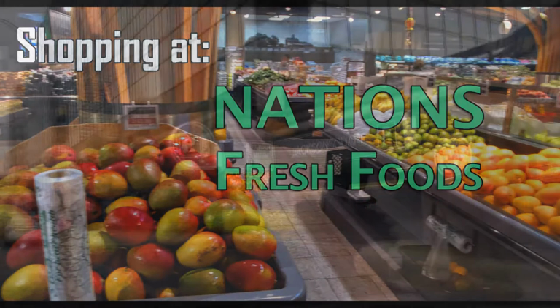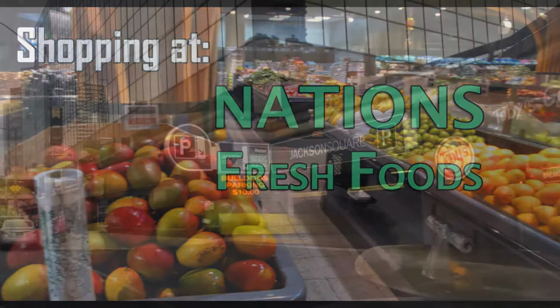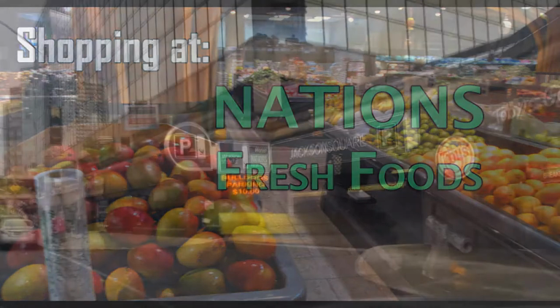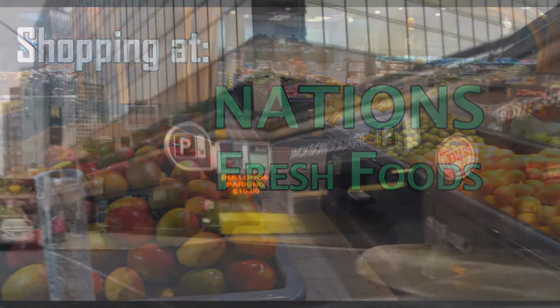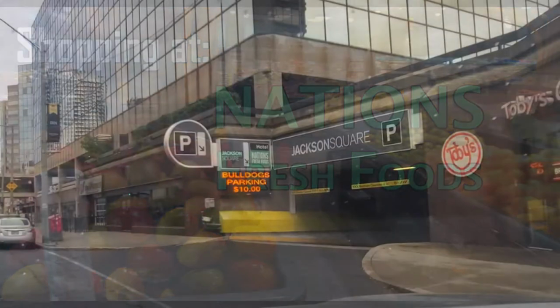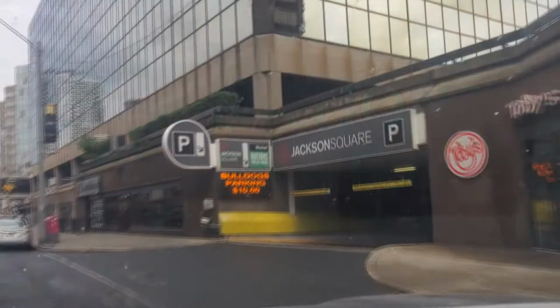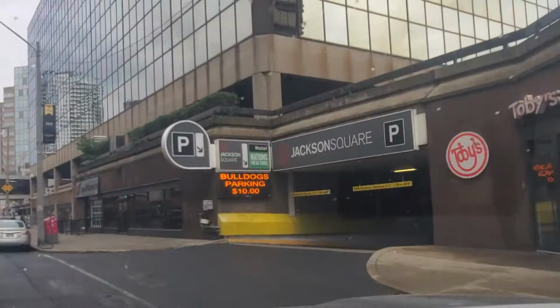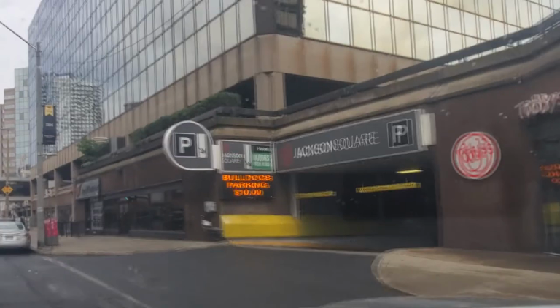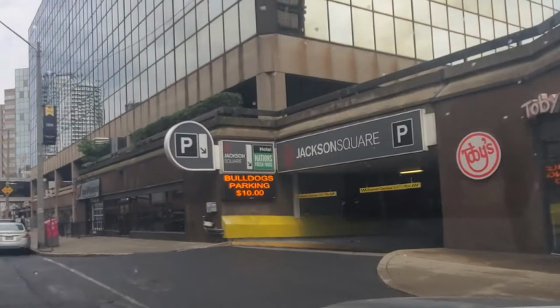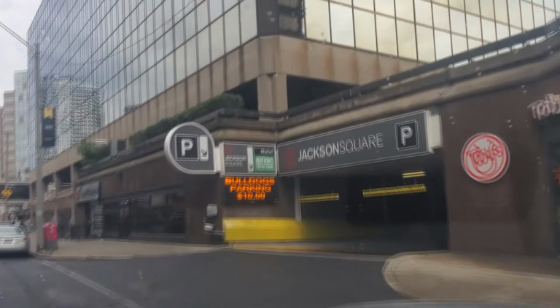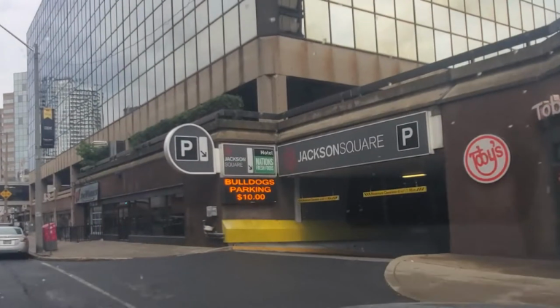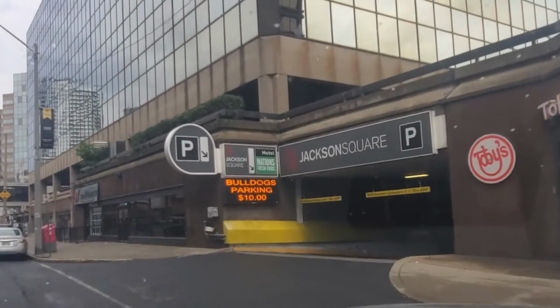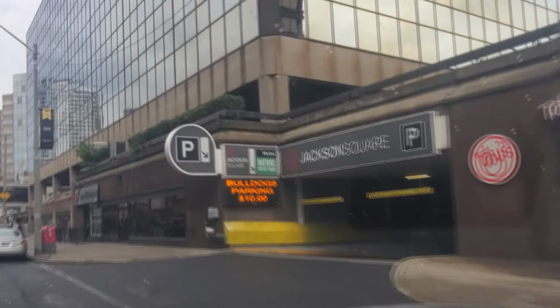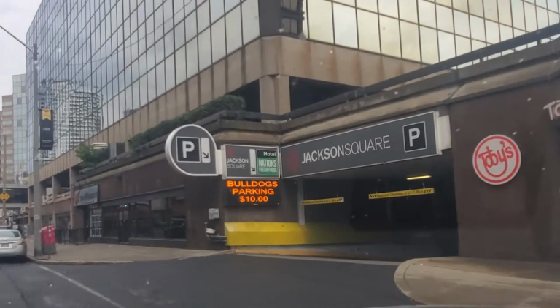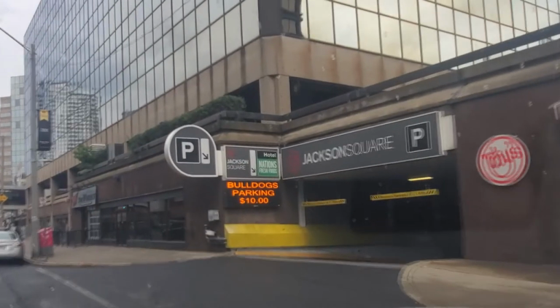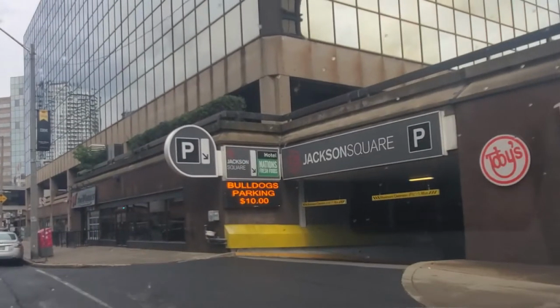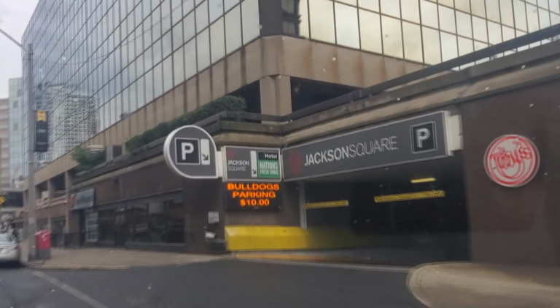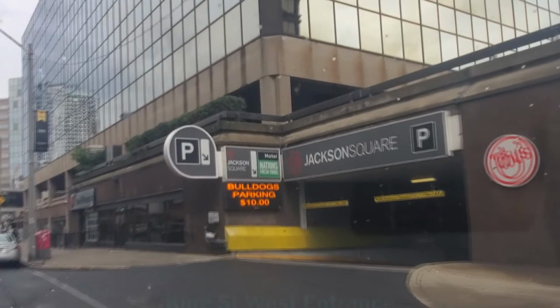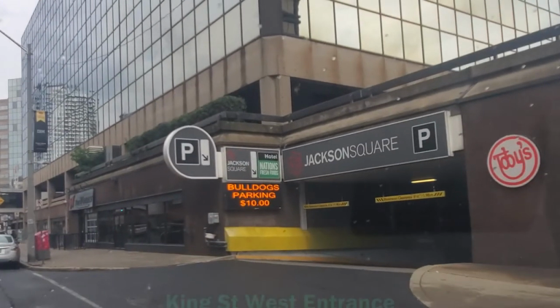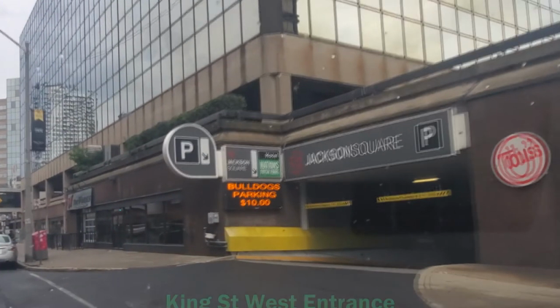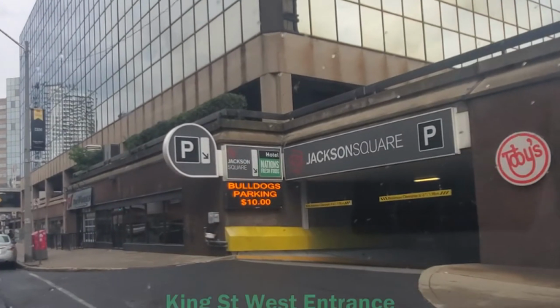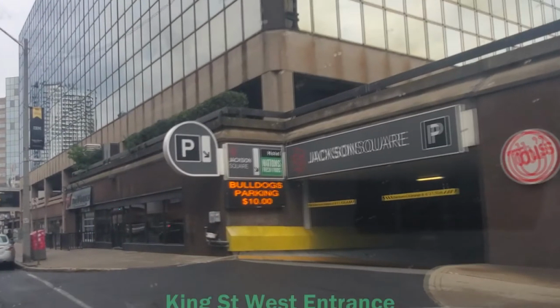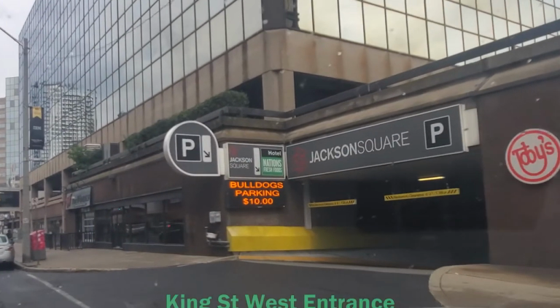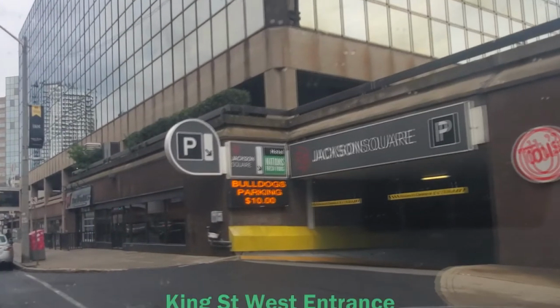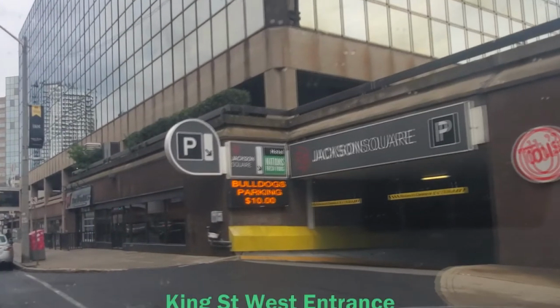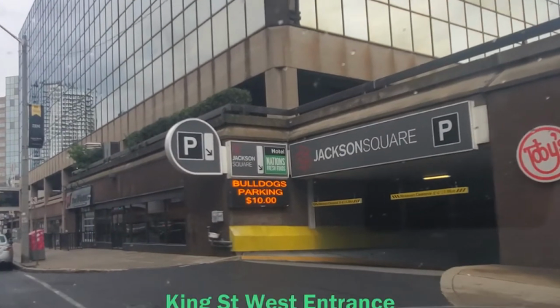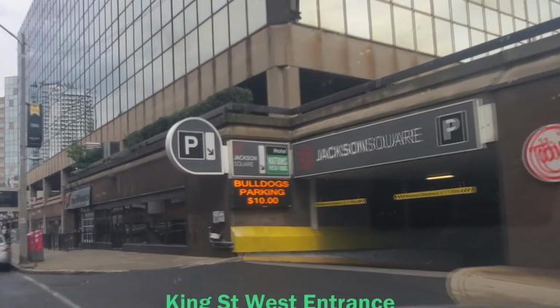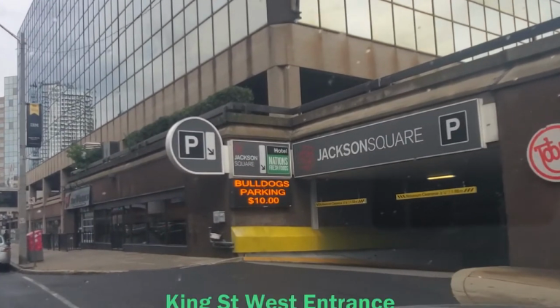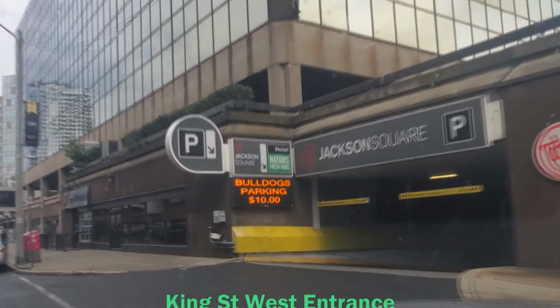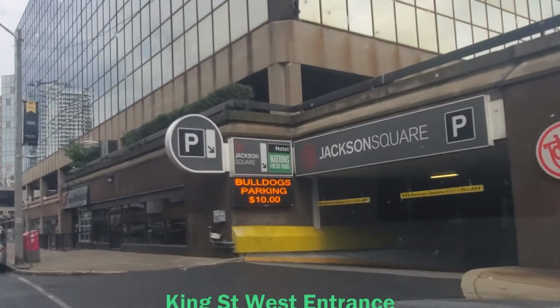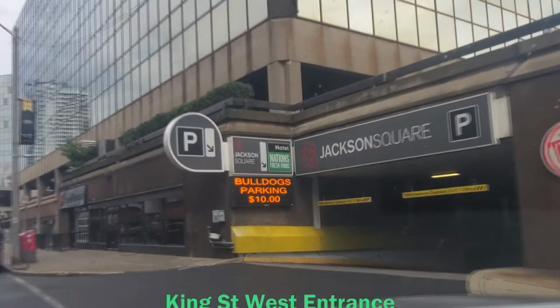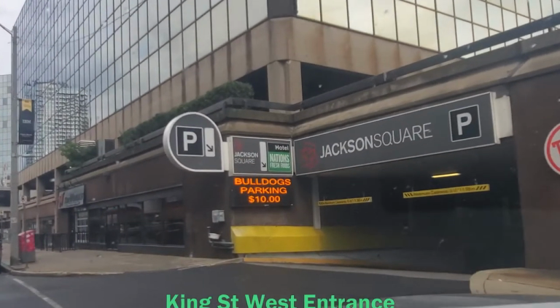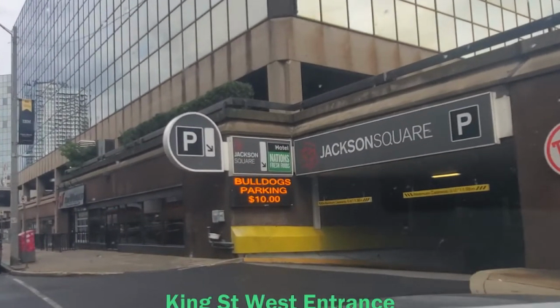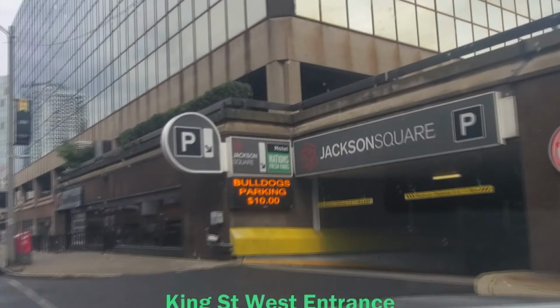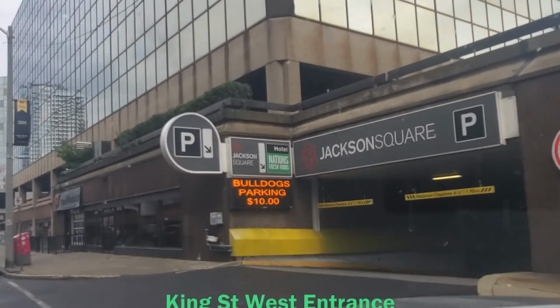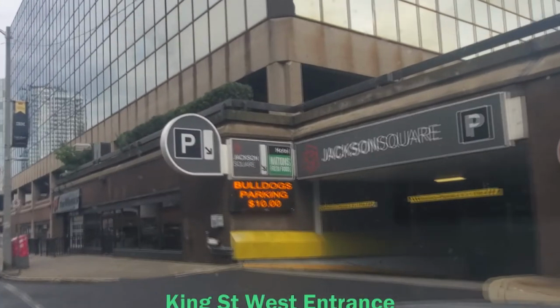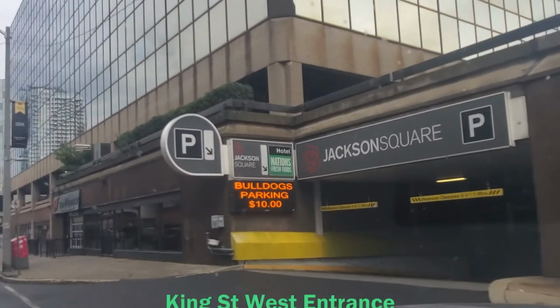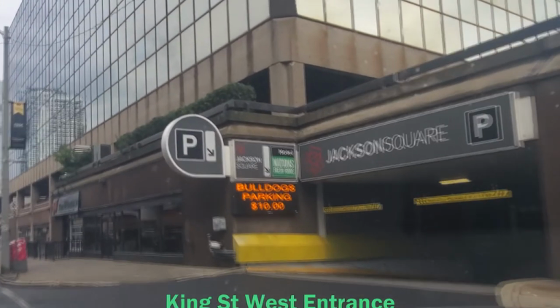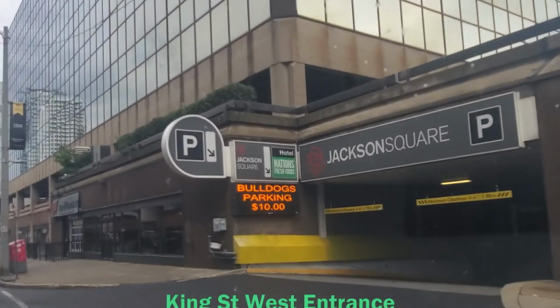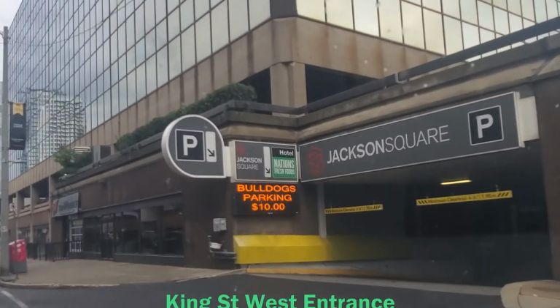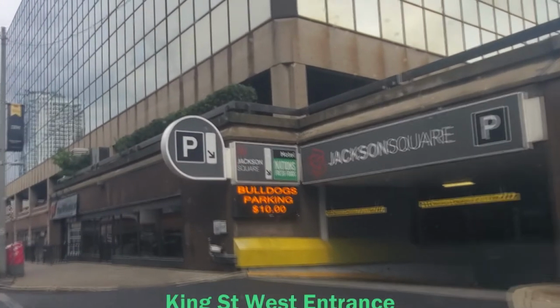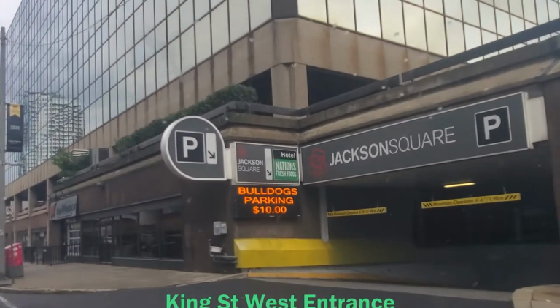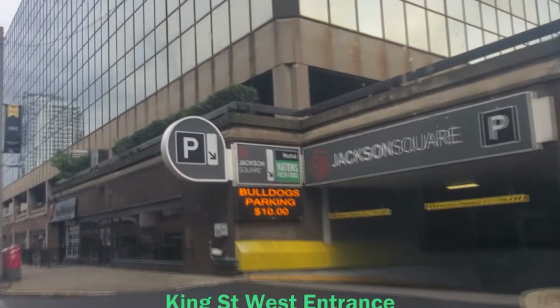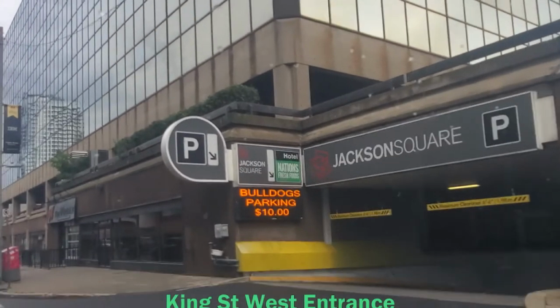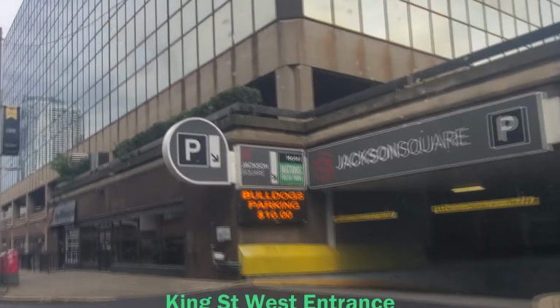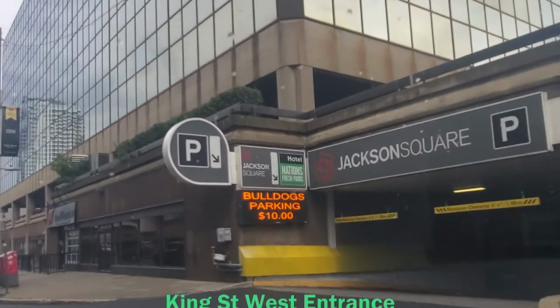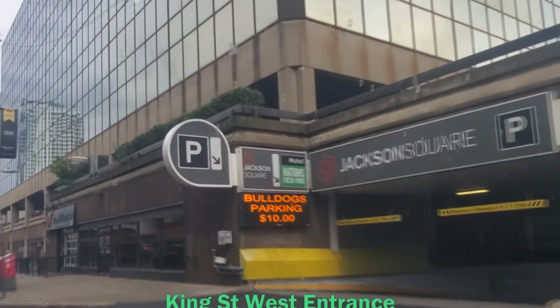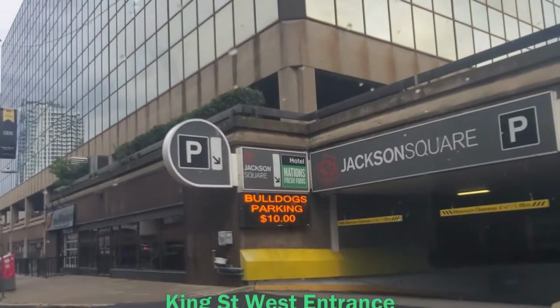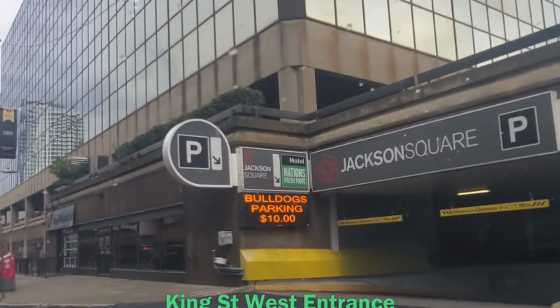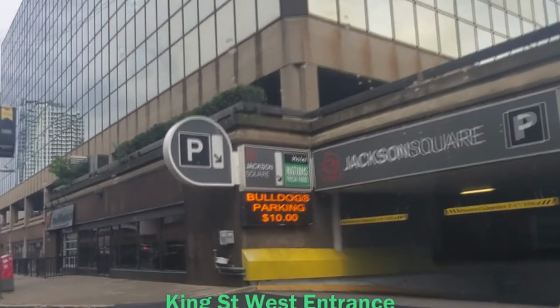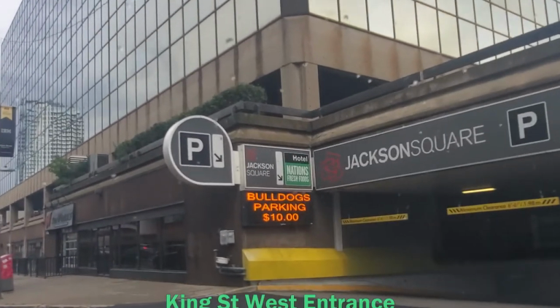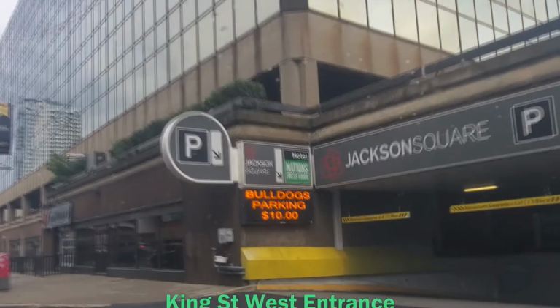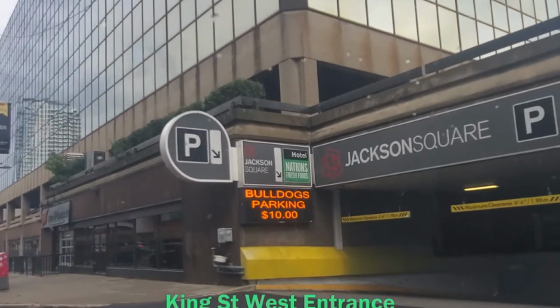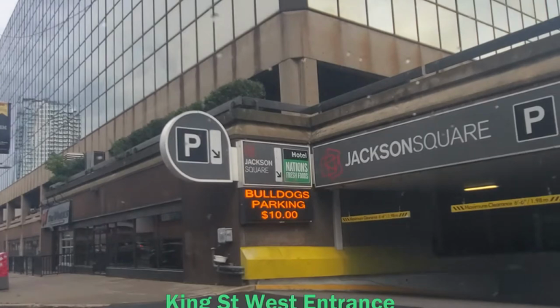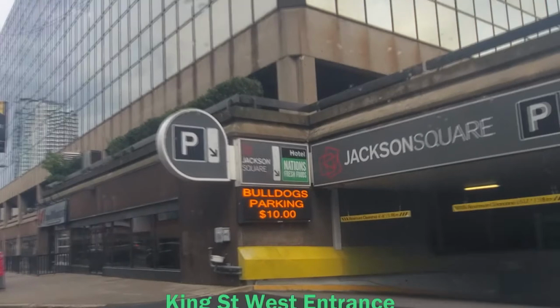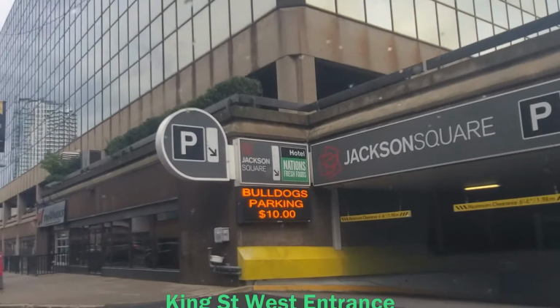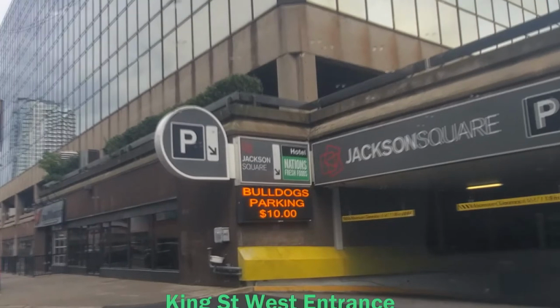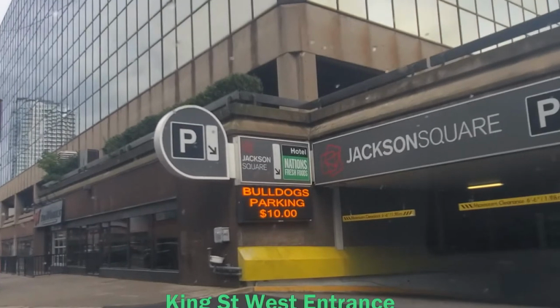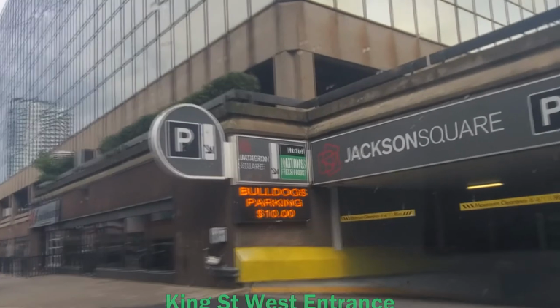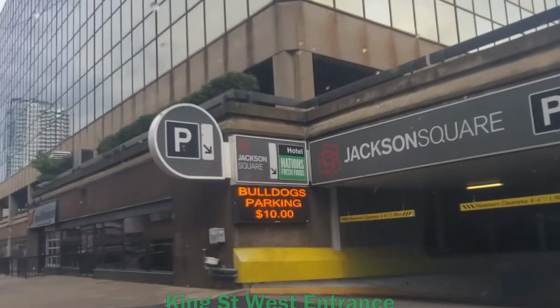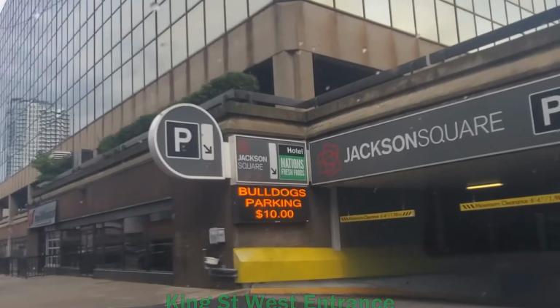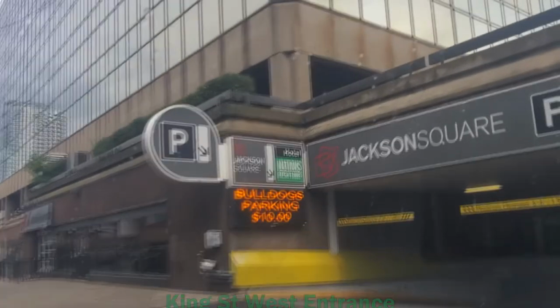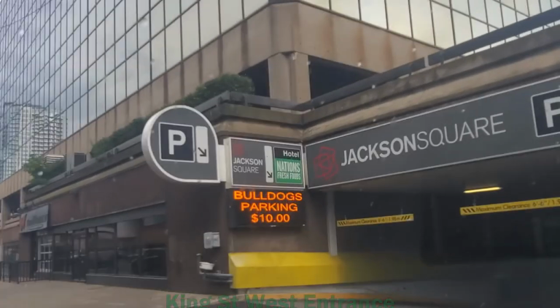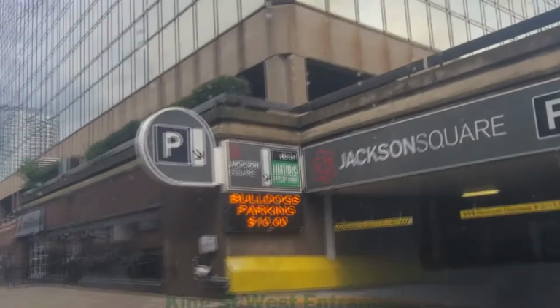So I decided to record a recent shopping trip to Nation's Fresh Foods. It's a small grocery store inside Jackson Square.